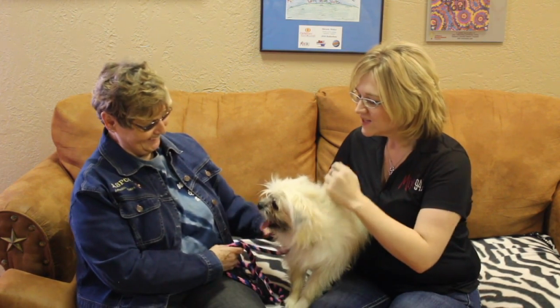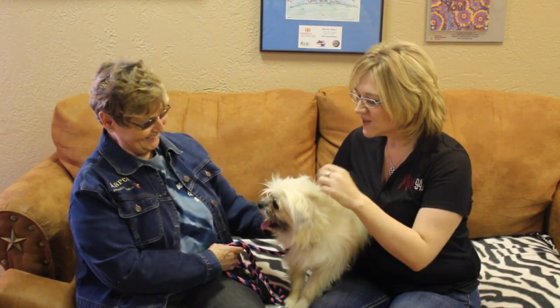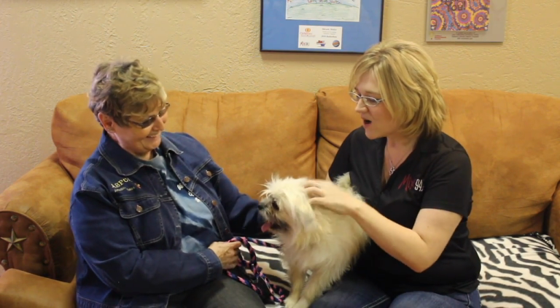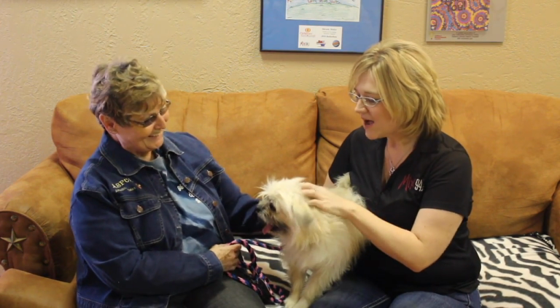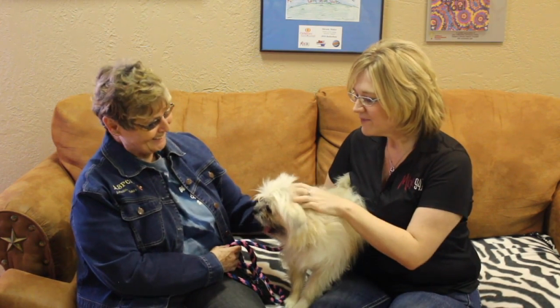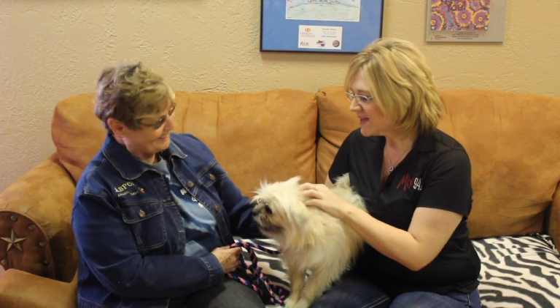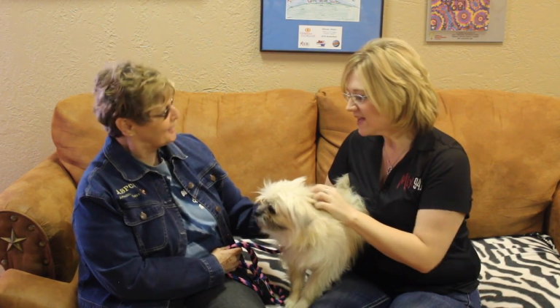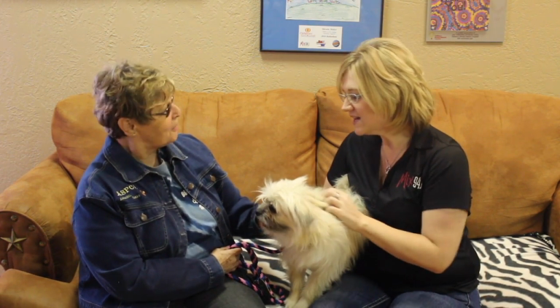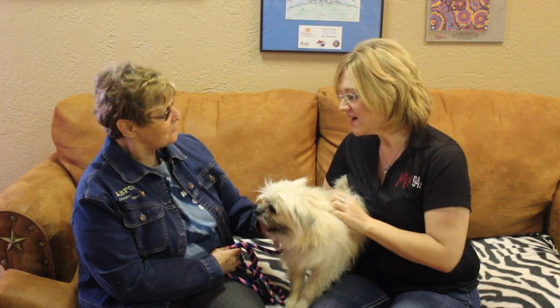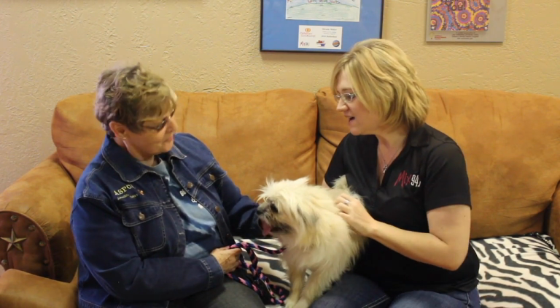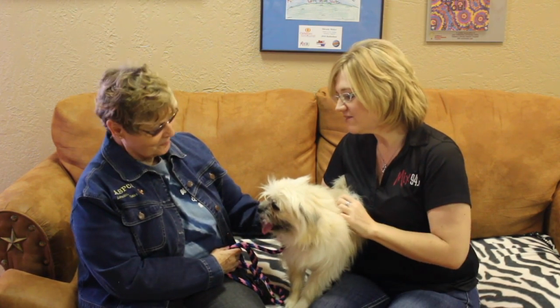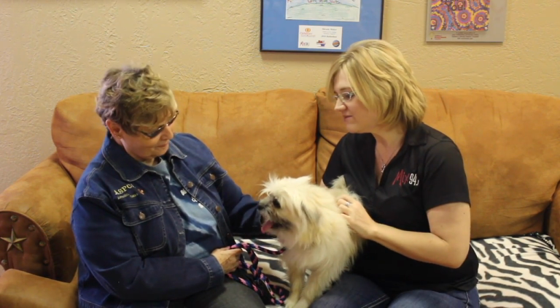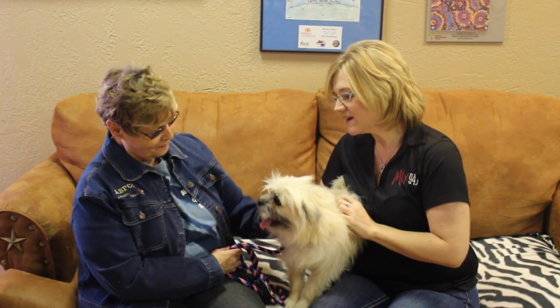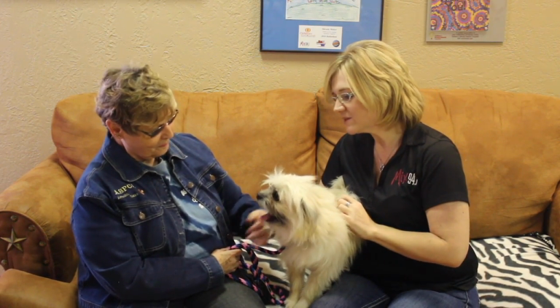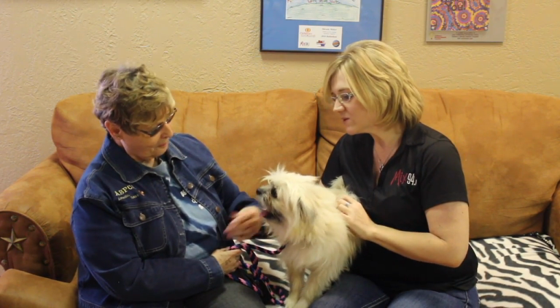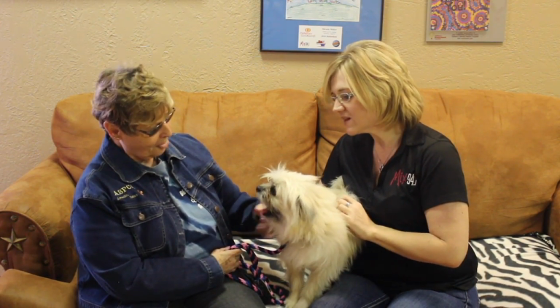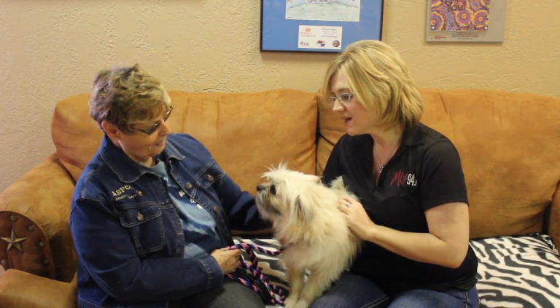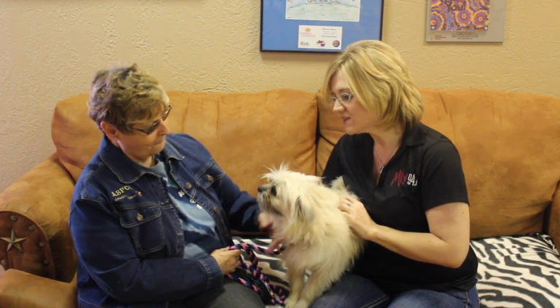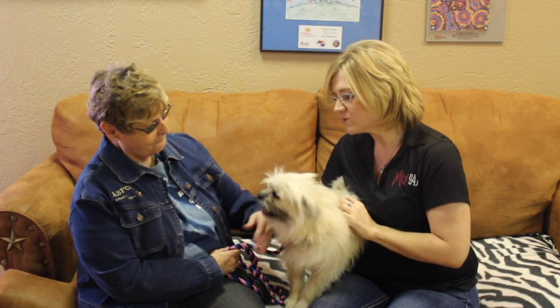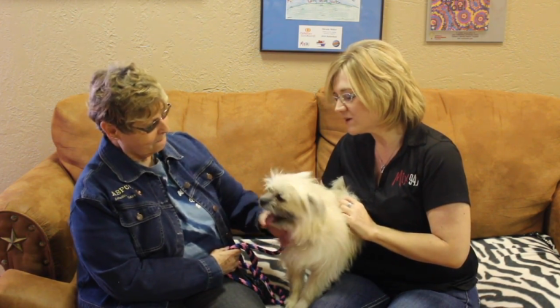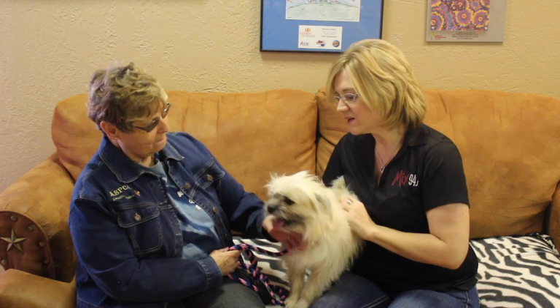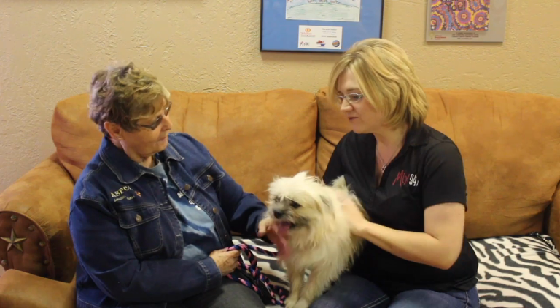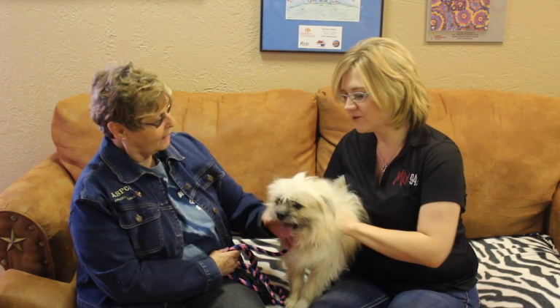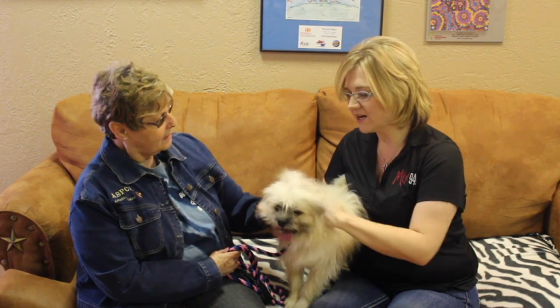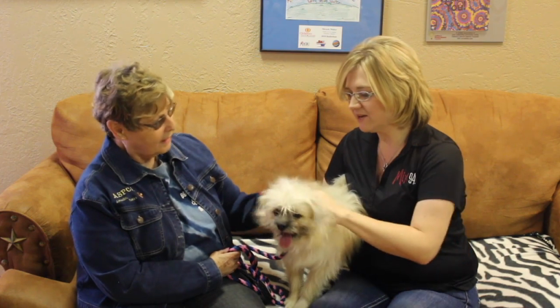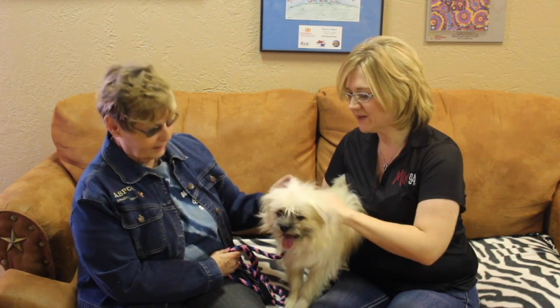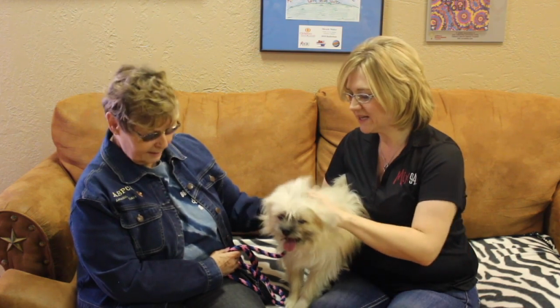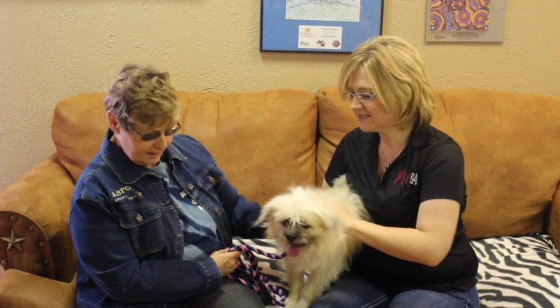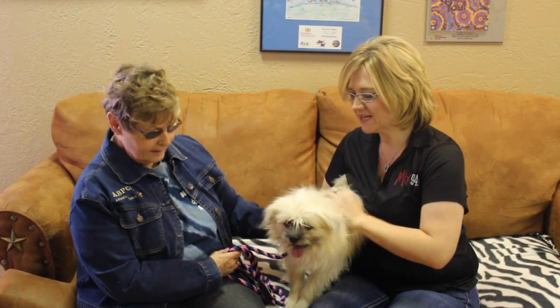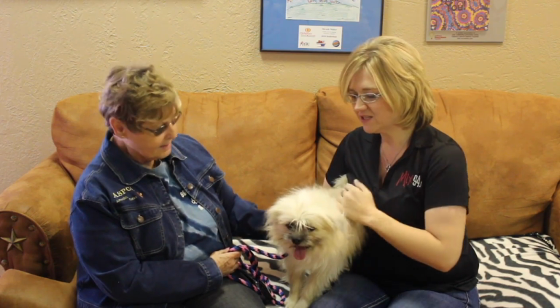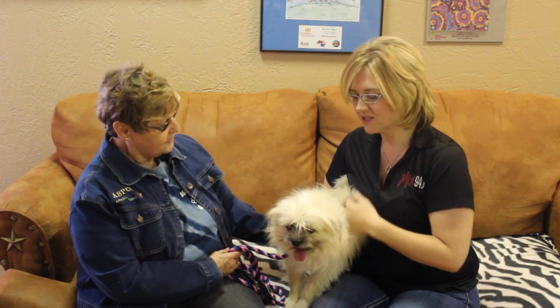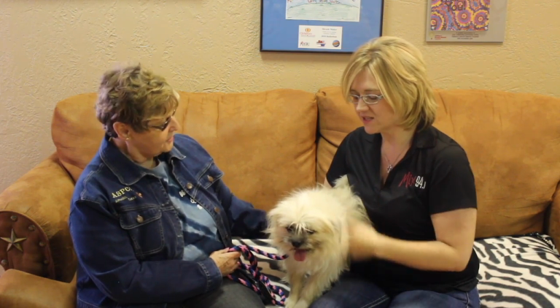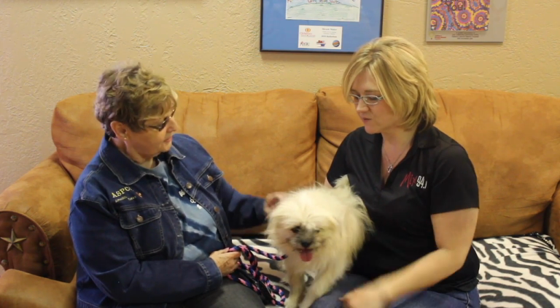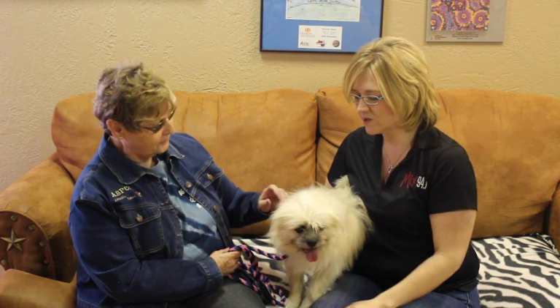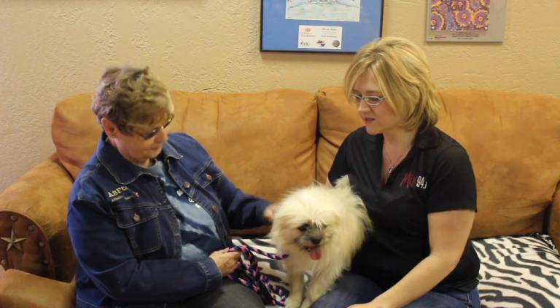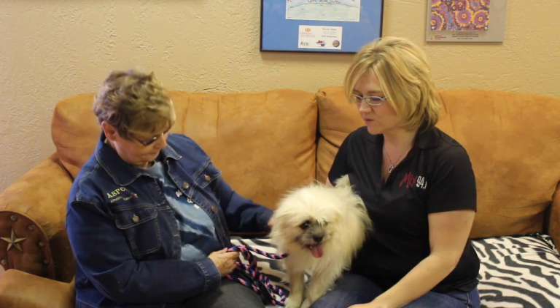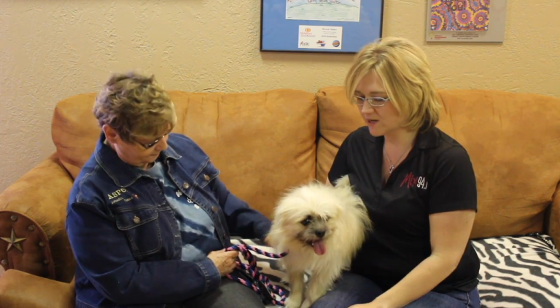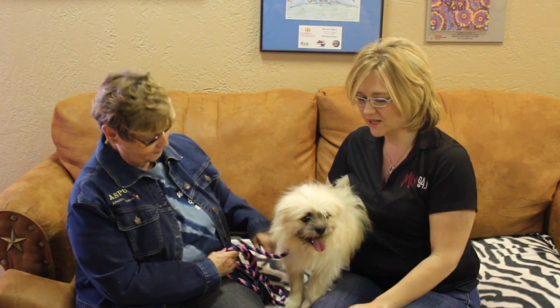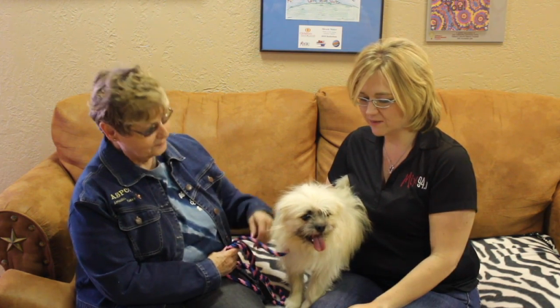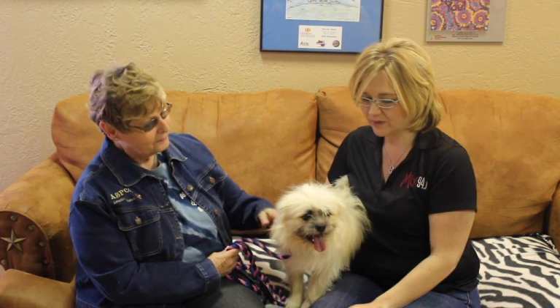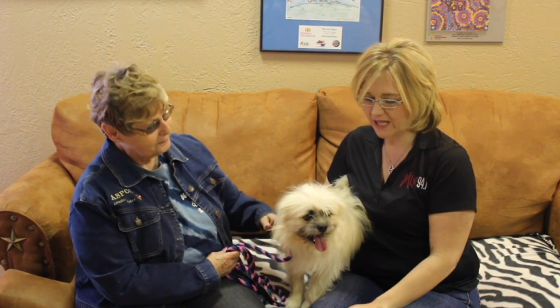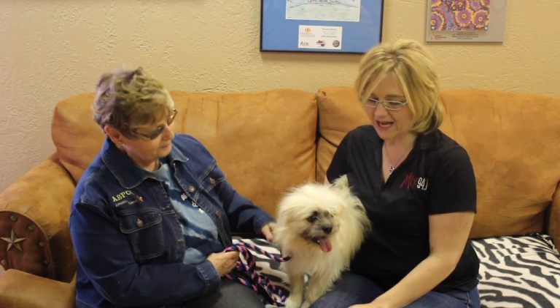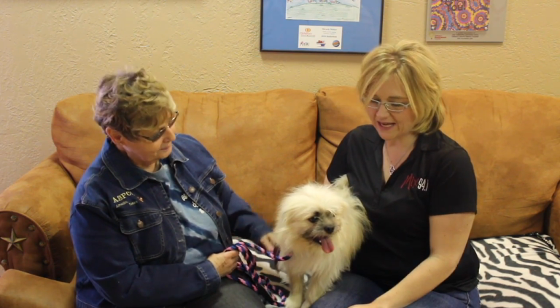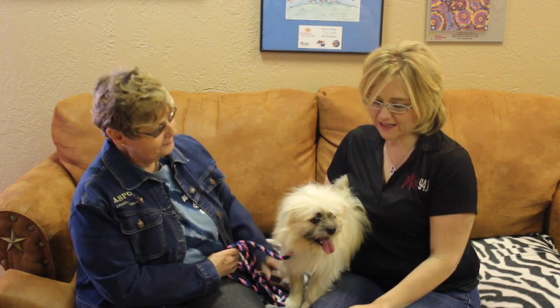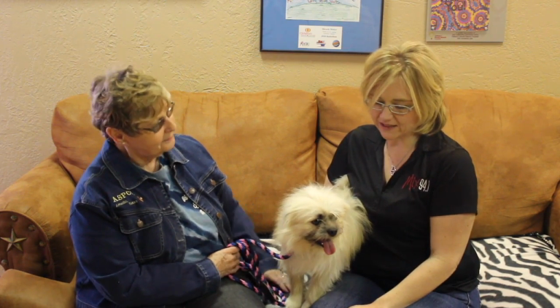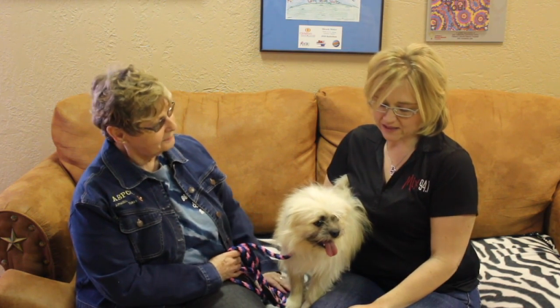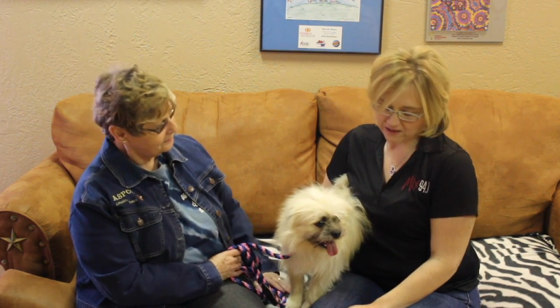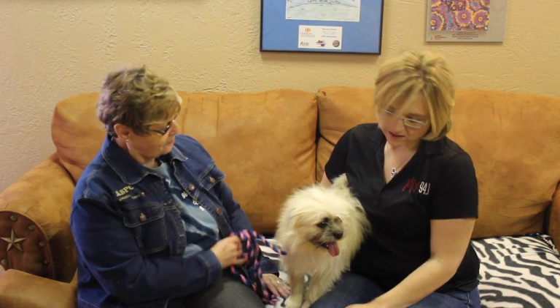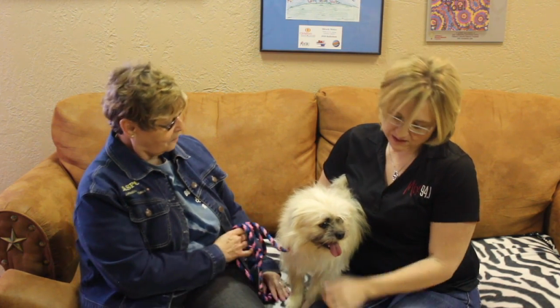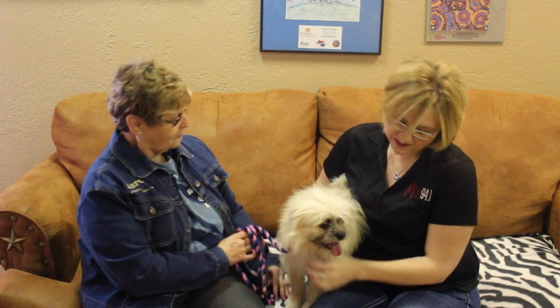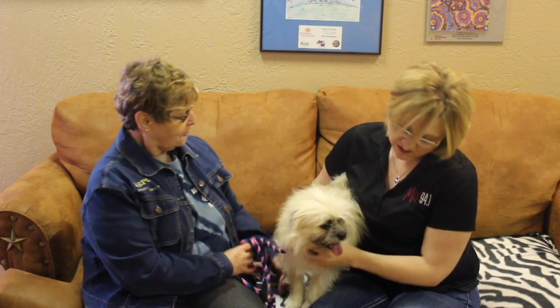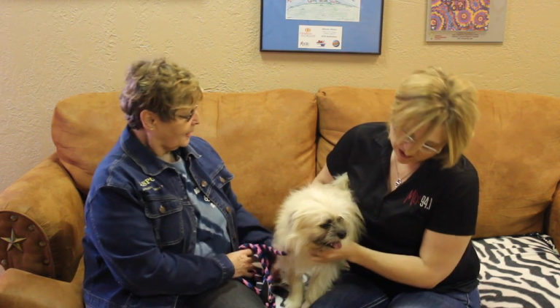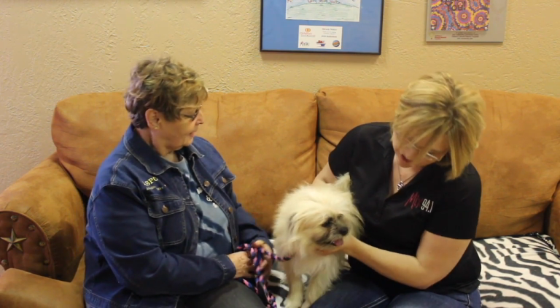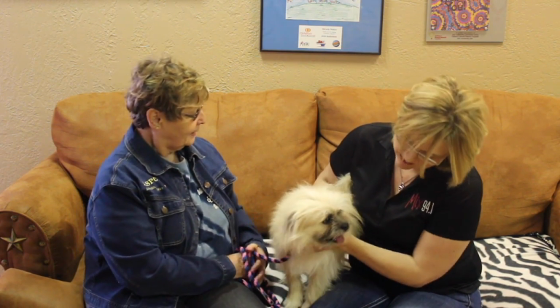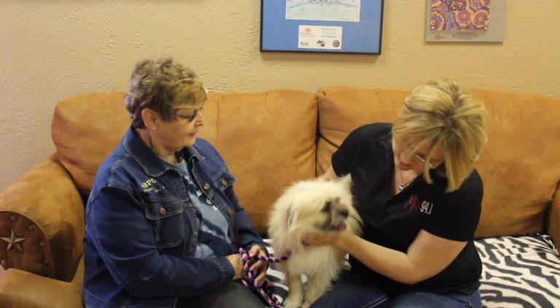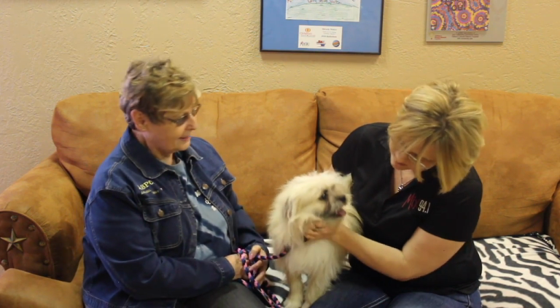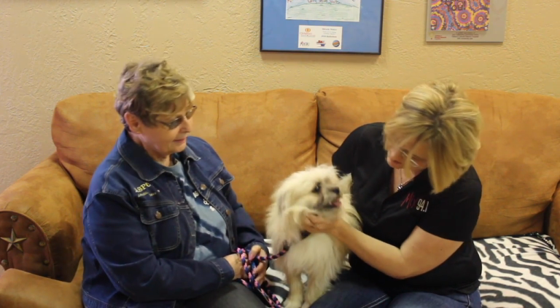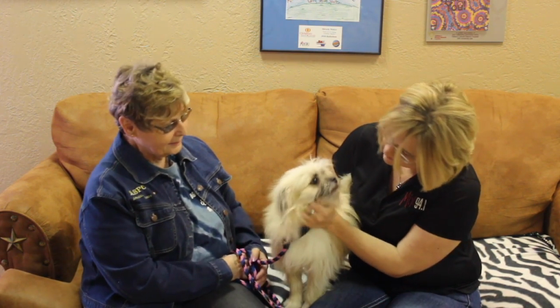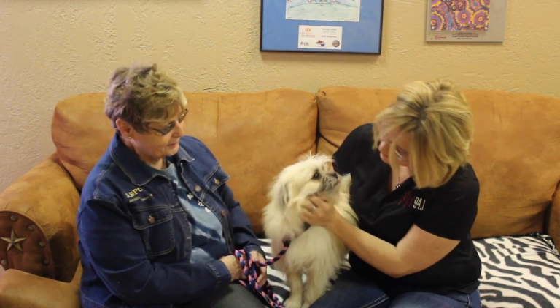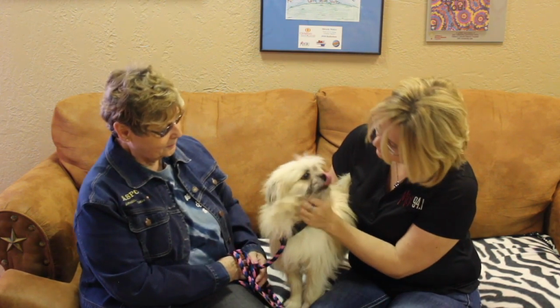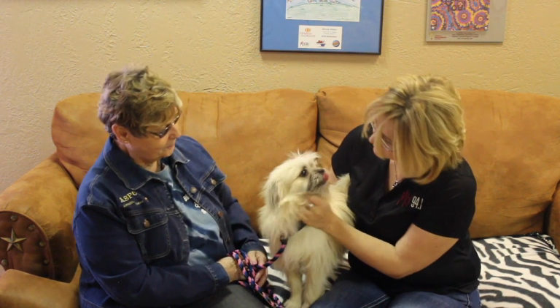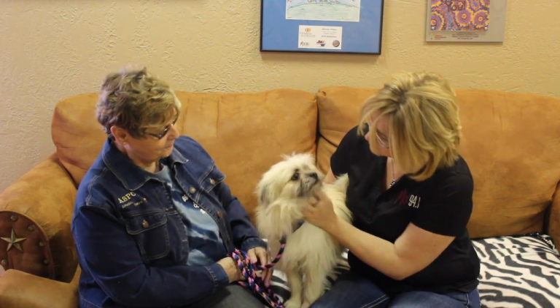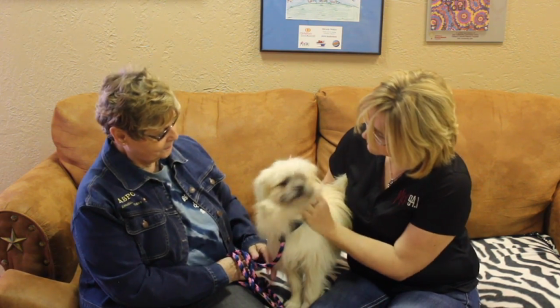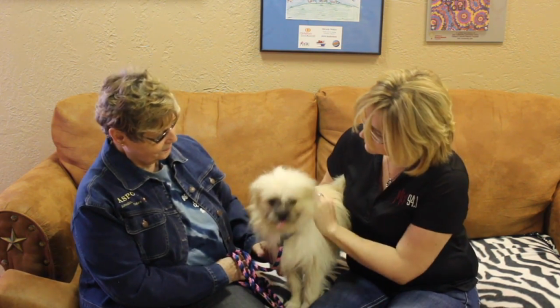I'm thinking a family with kids would be good for him, because he just wants to run and play, and he likes to chase tennis balls, don't you?